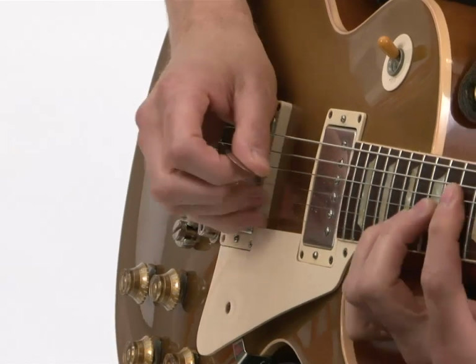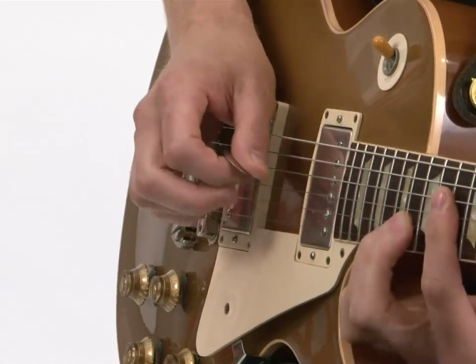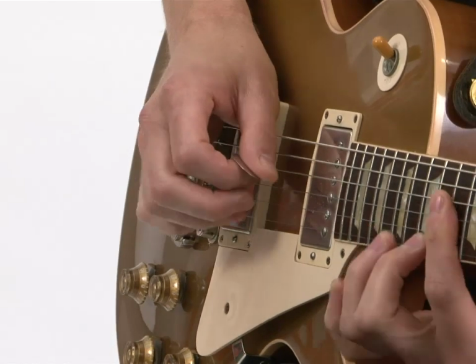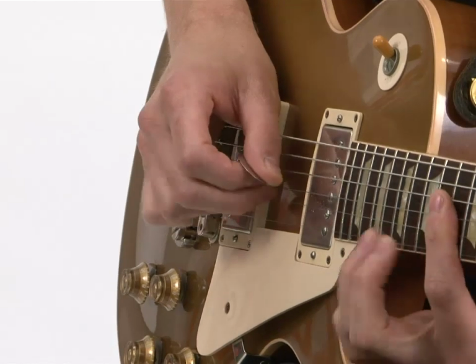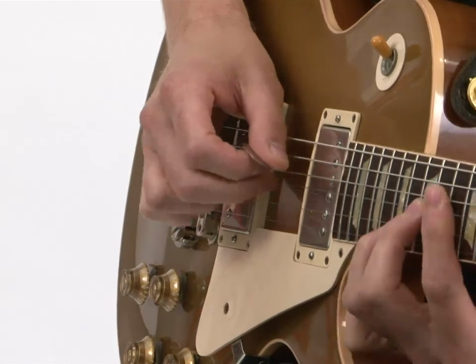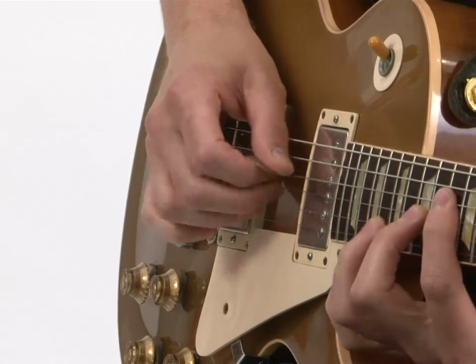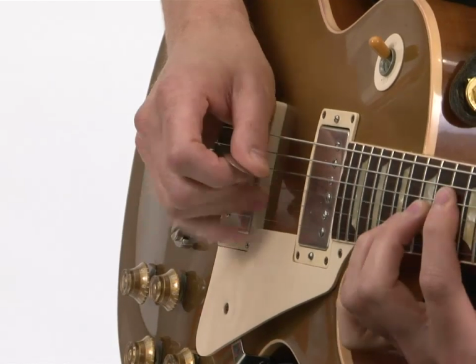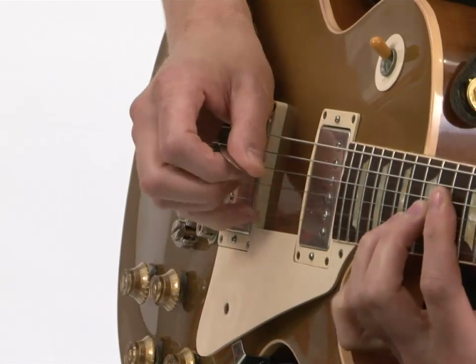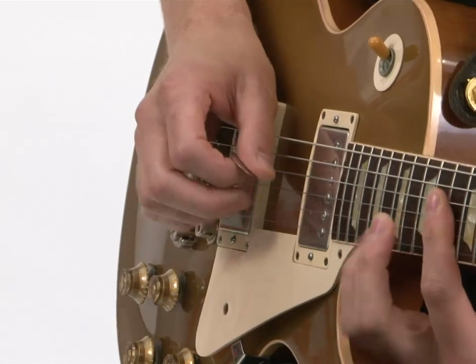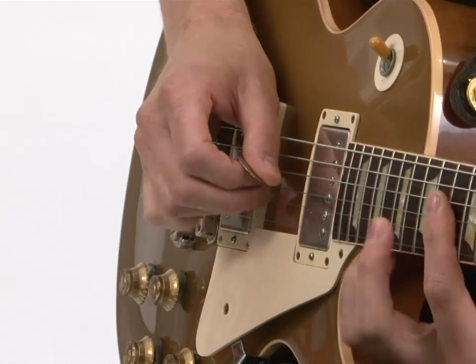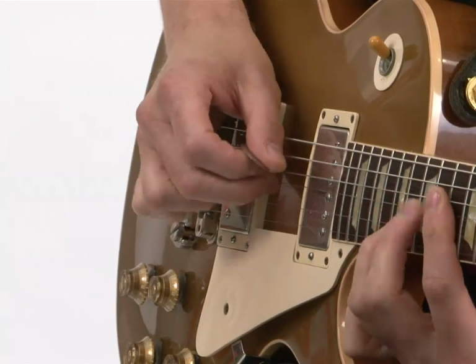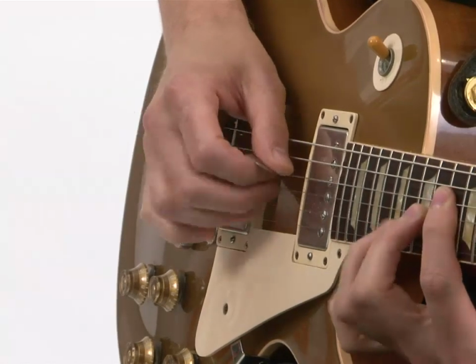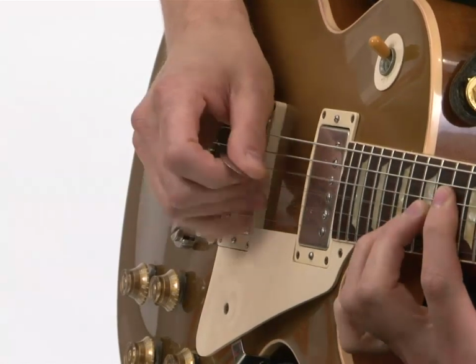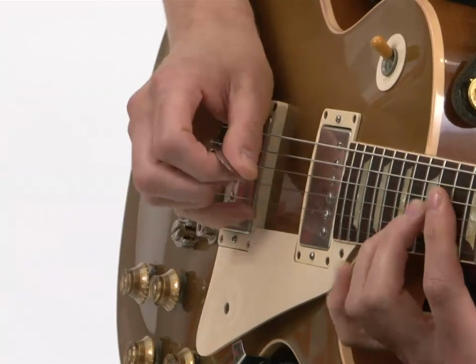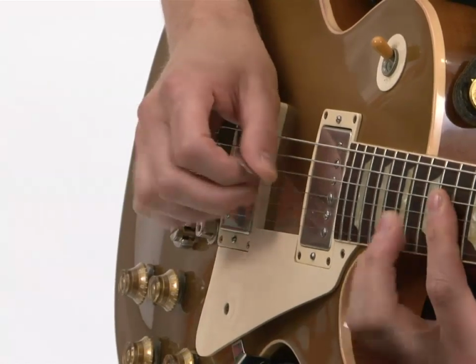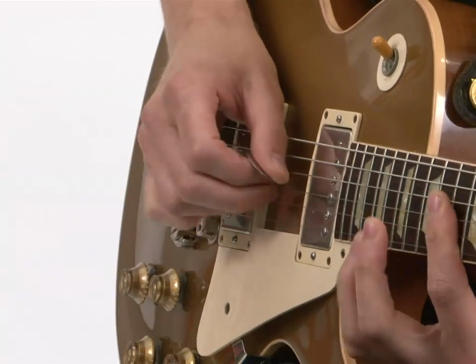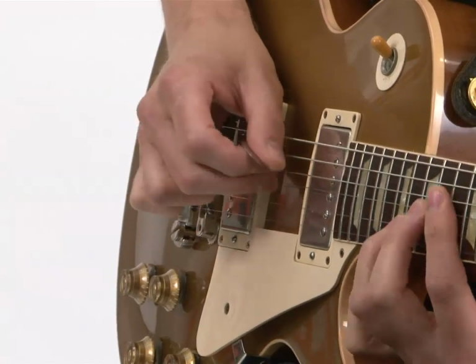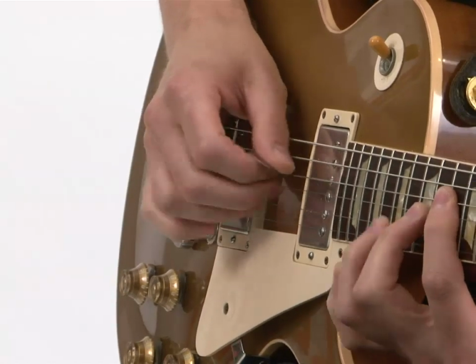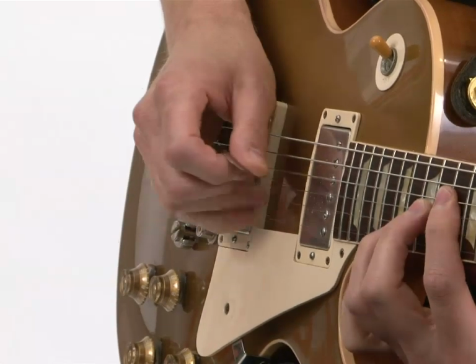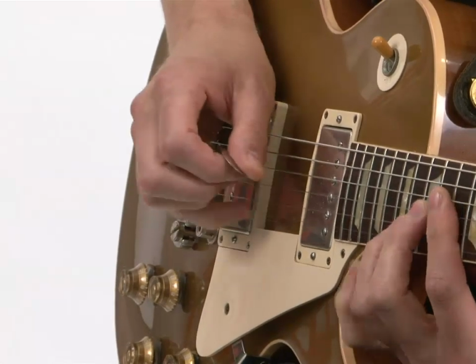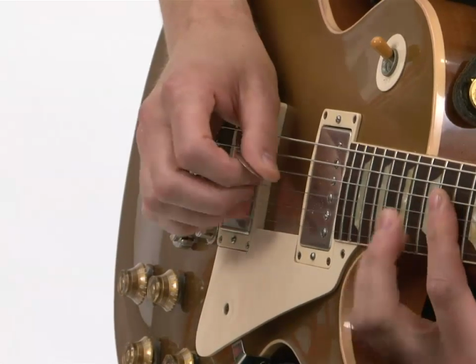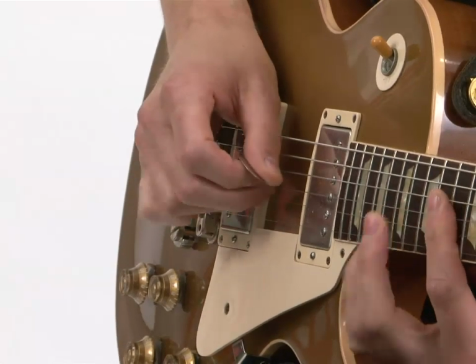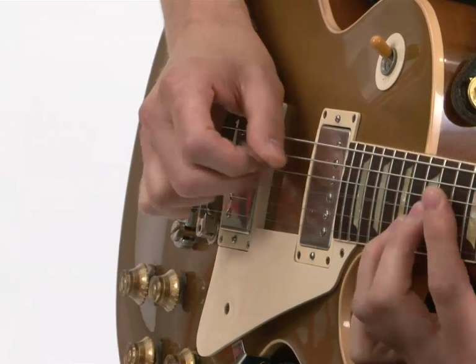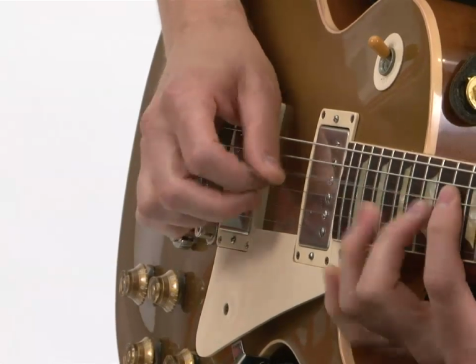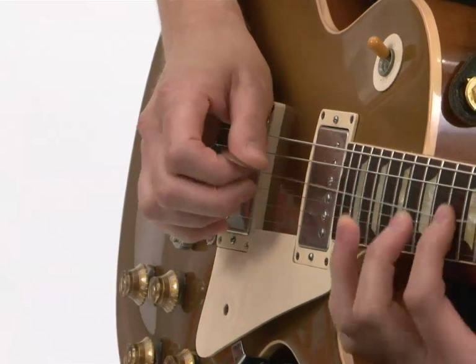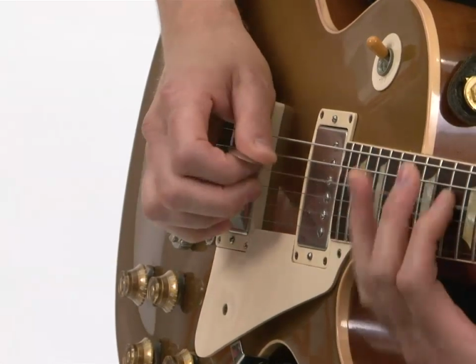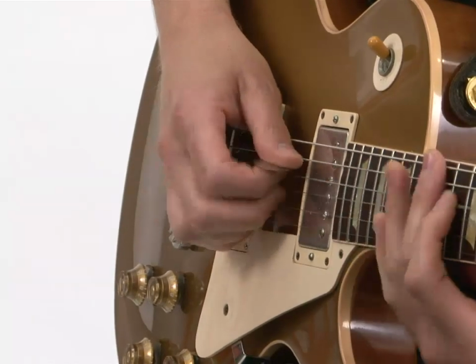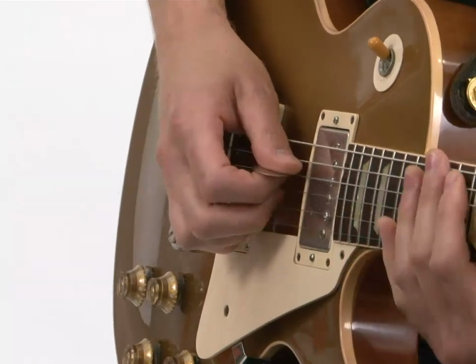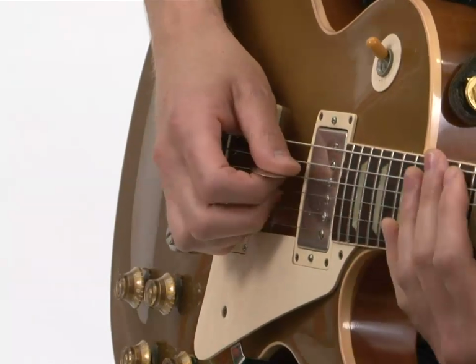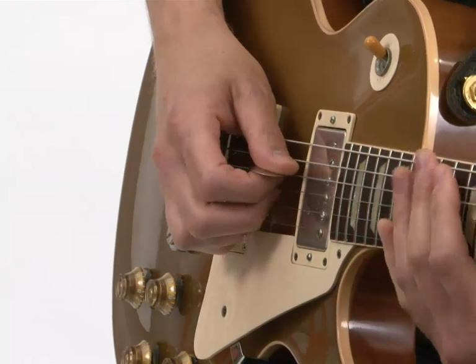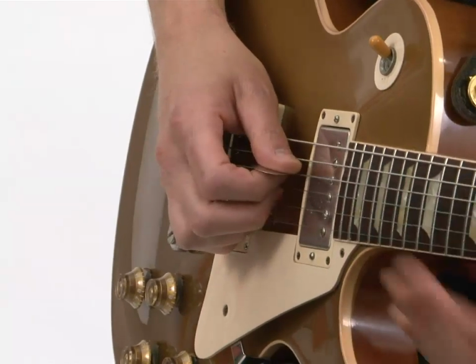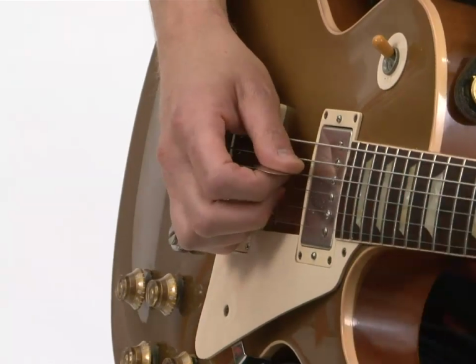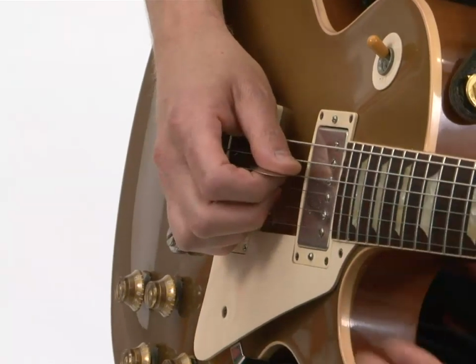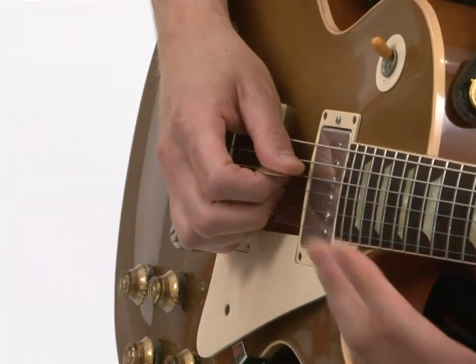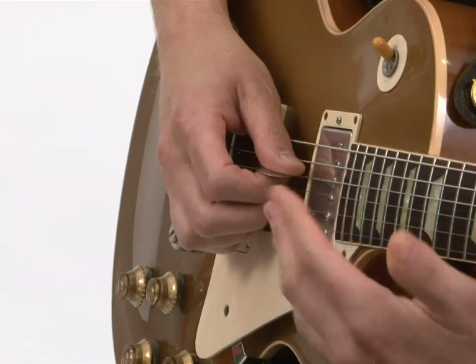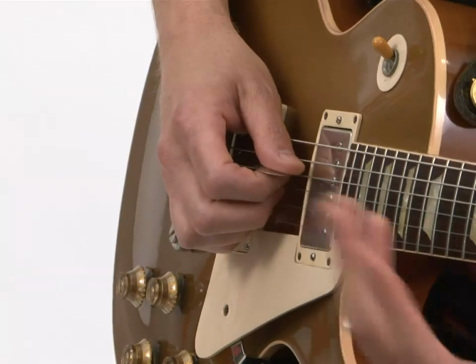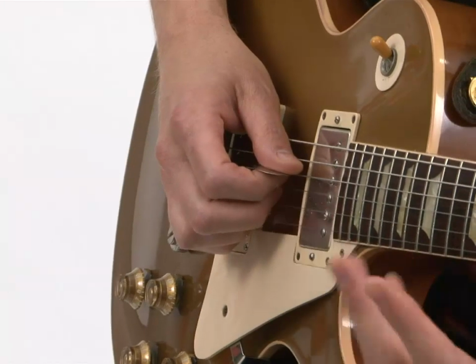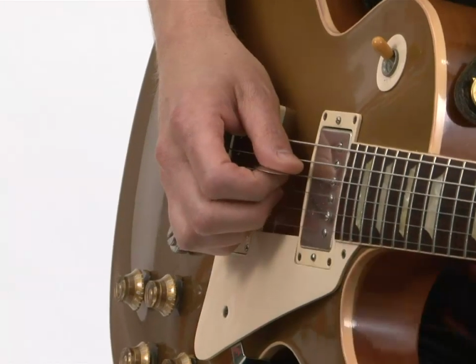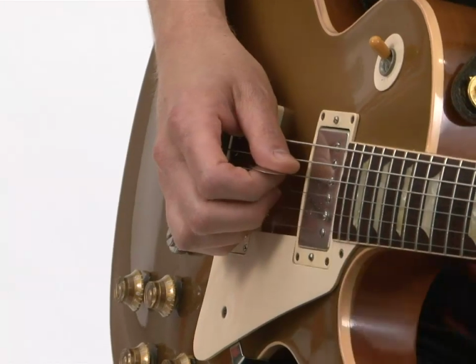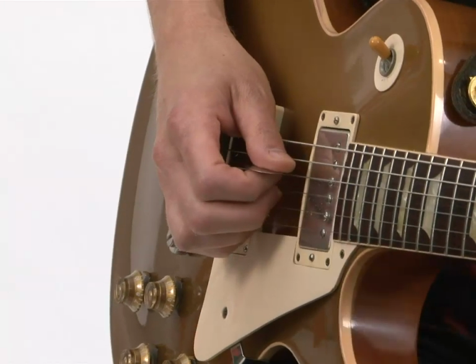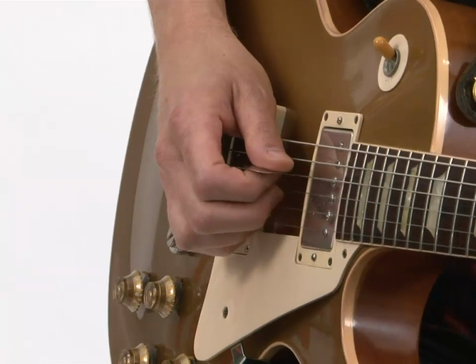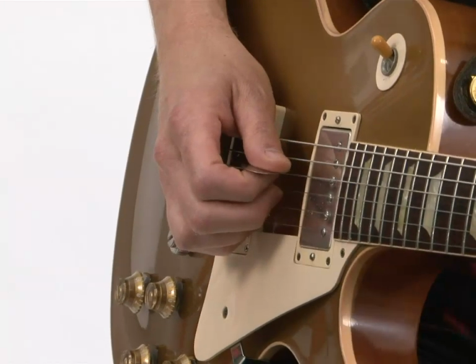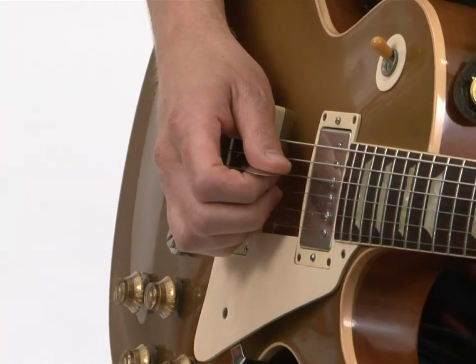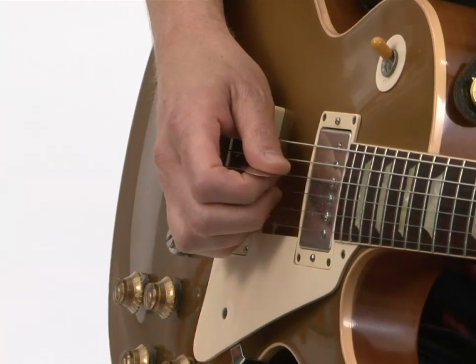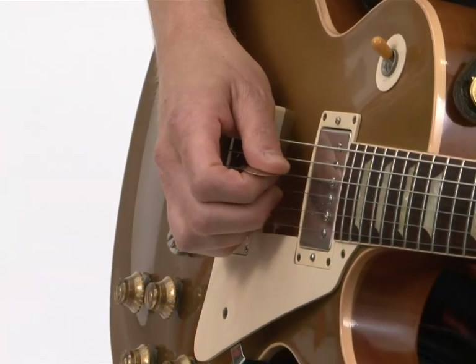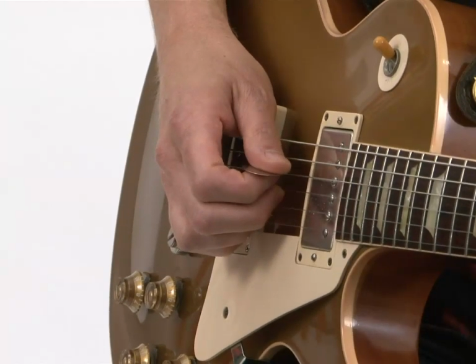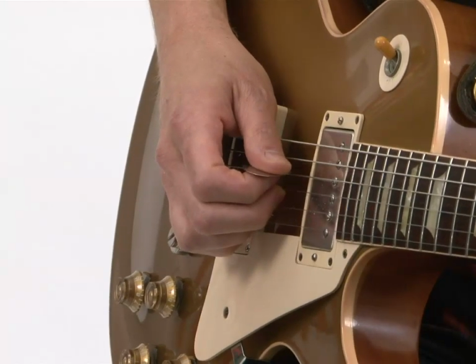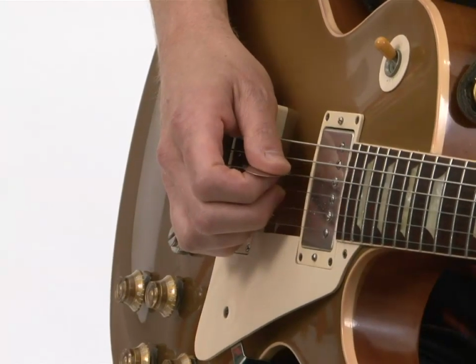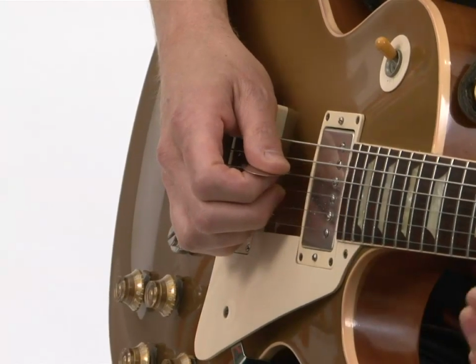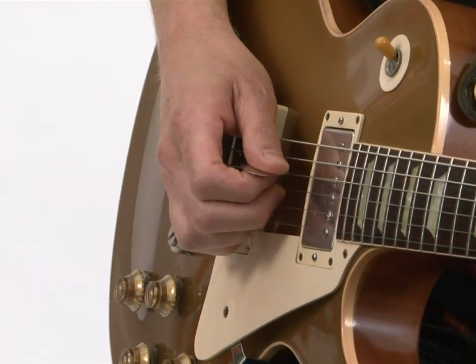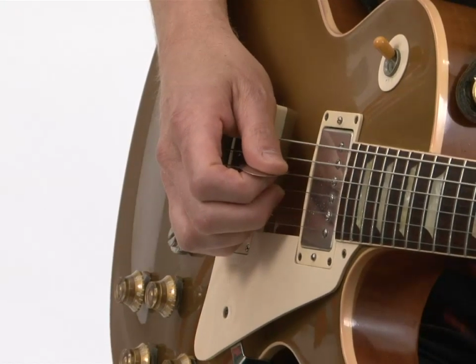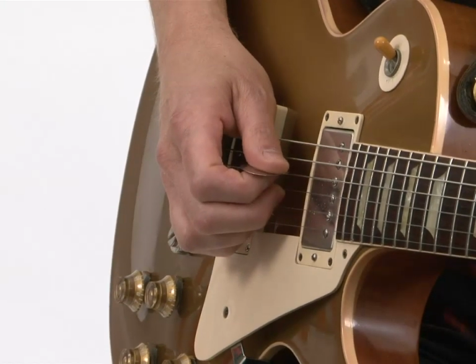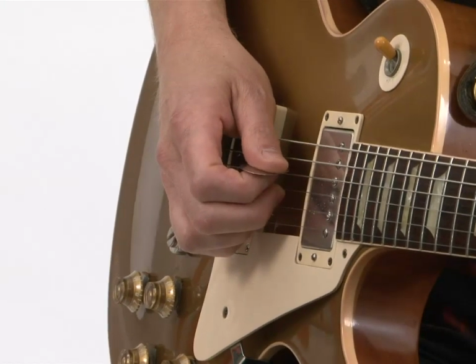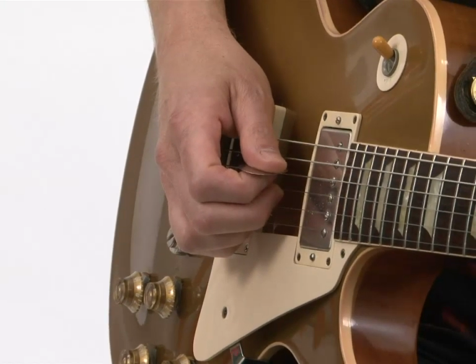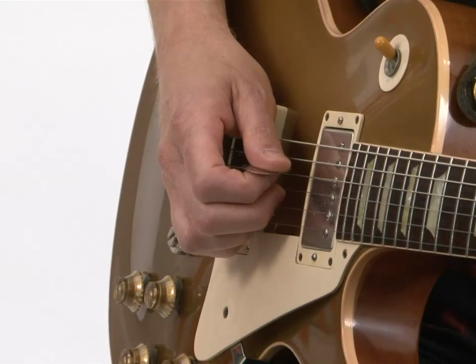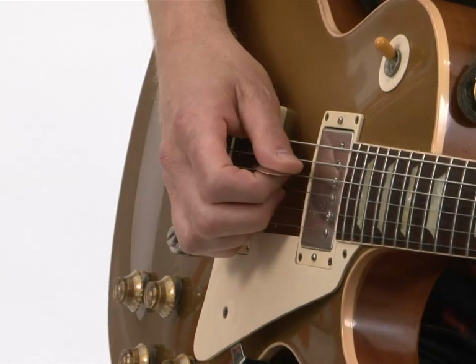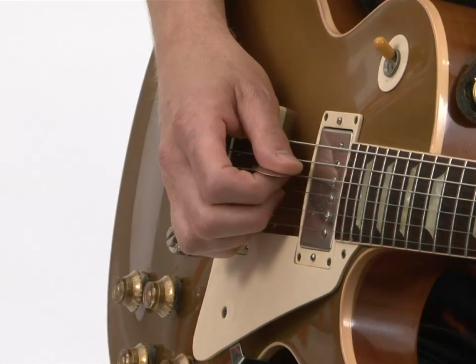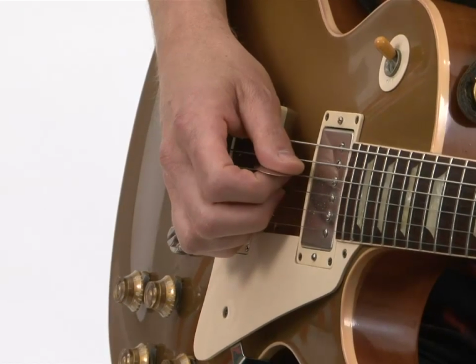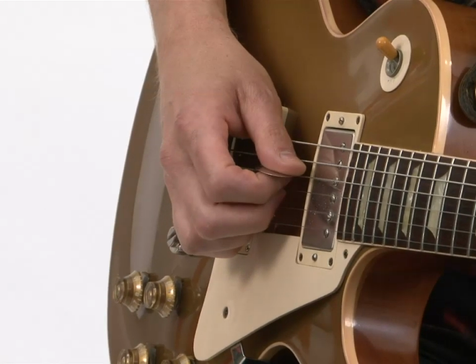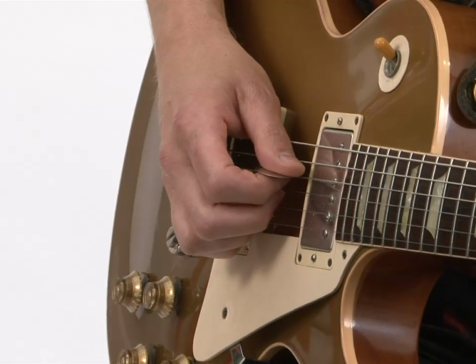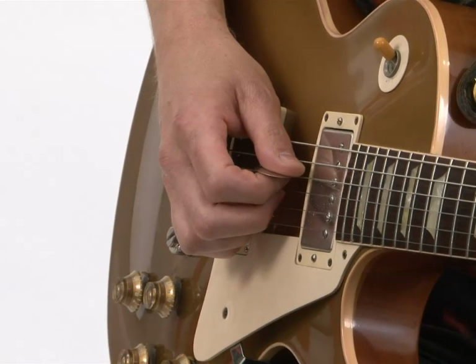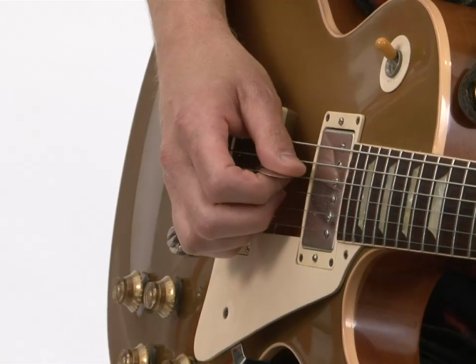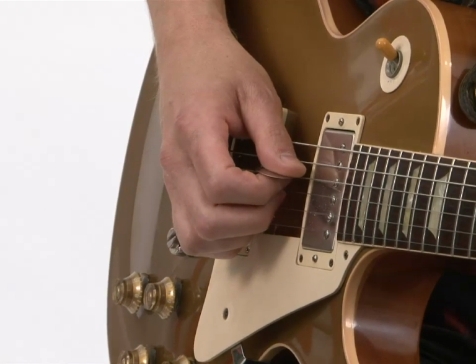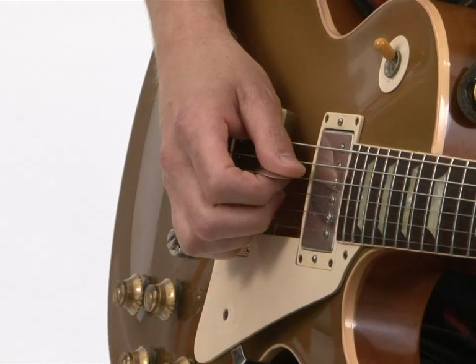Same thing on the E flat. And you can see it allows you to get to a higher speed than just trying to alternate pick or something like that.